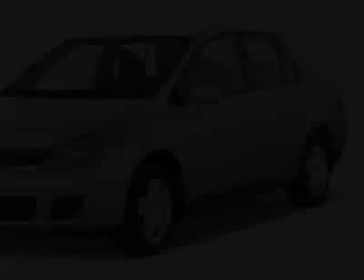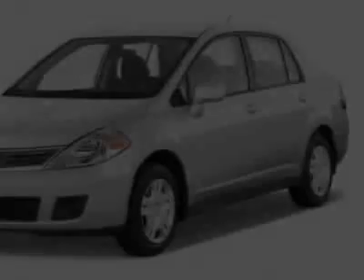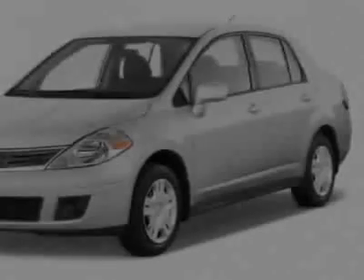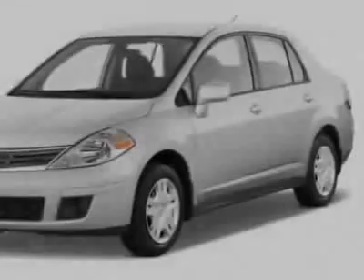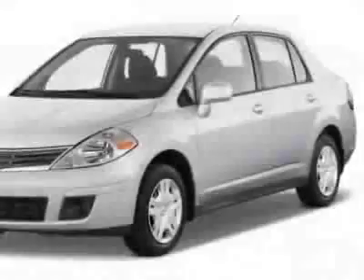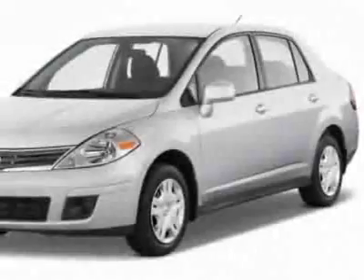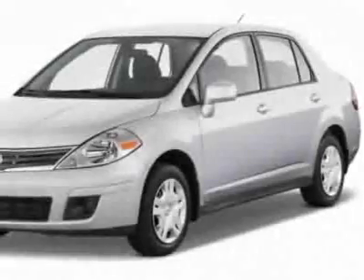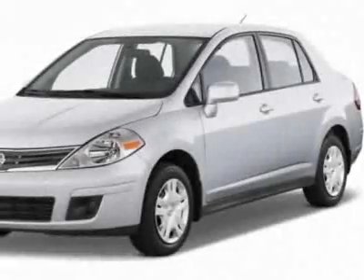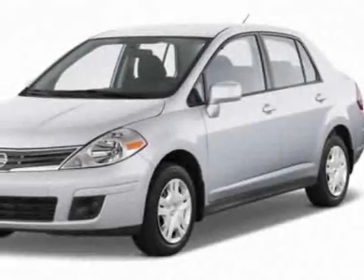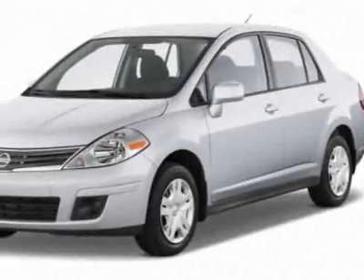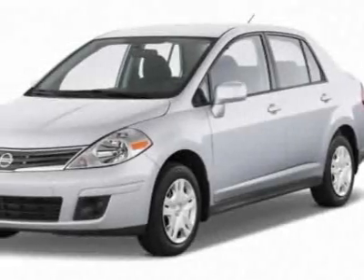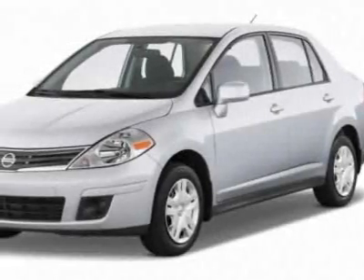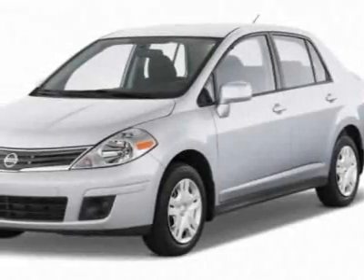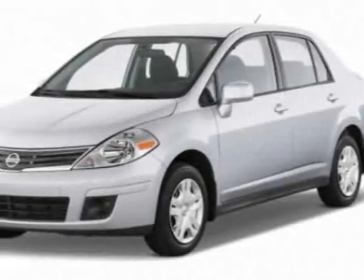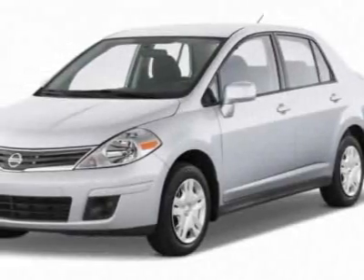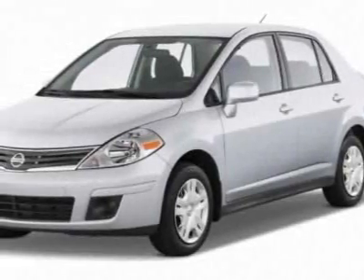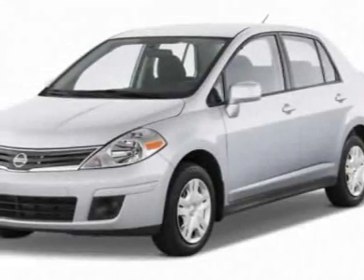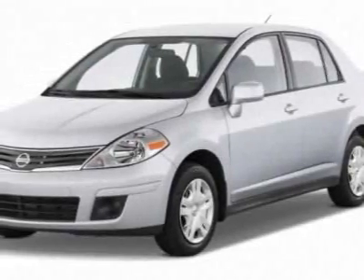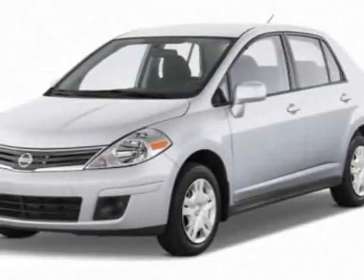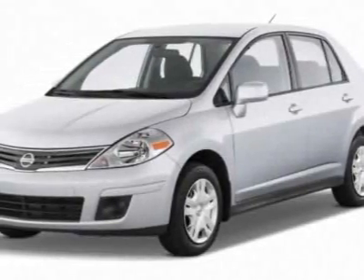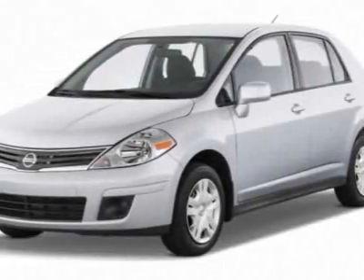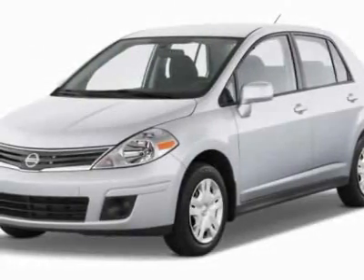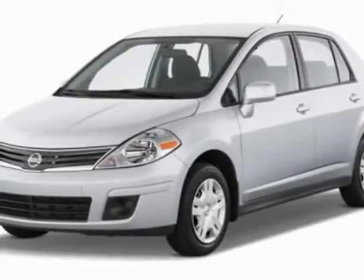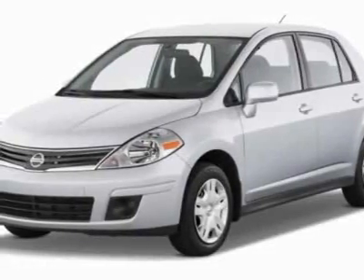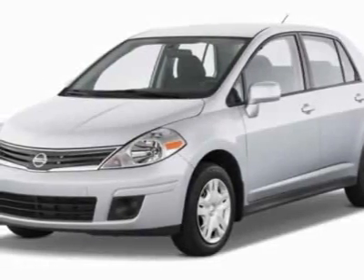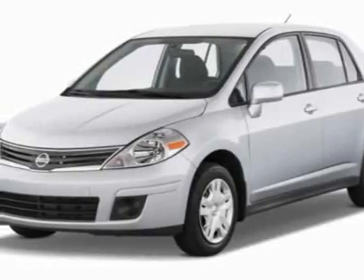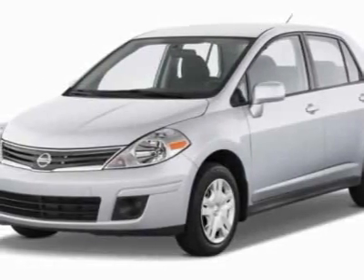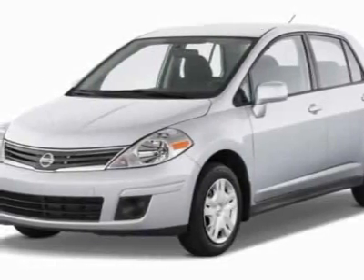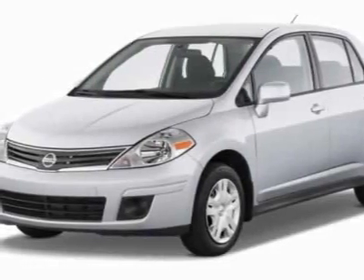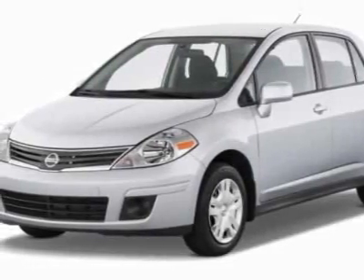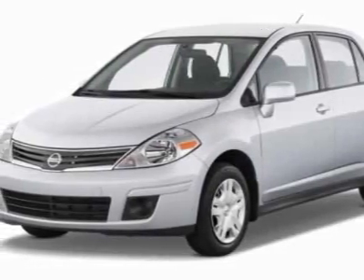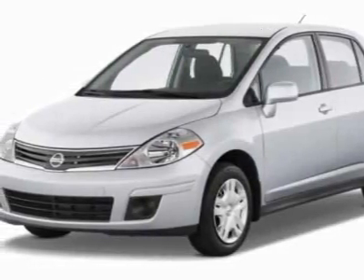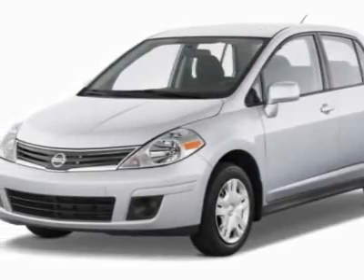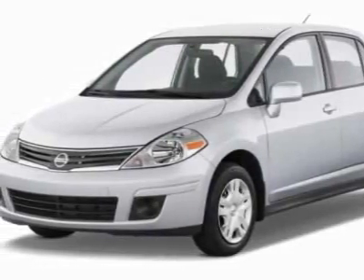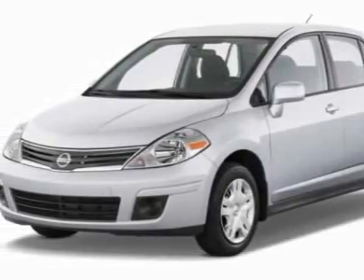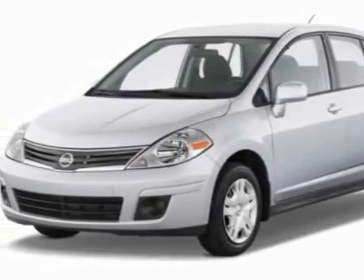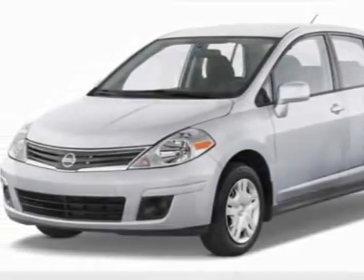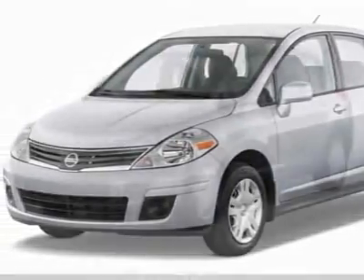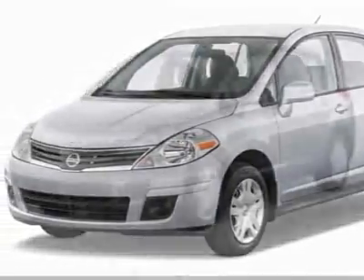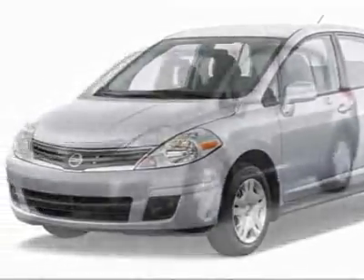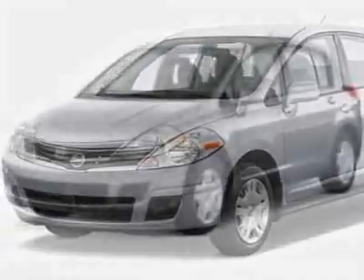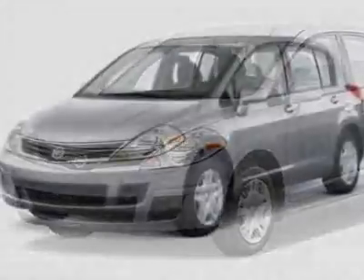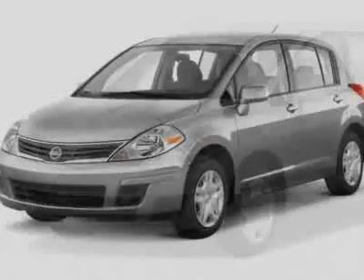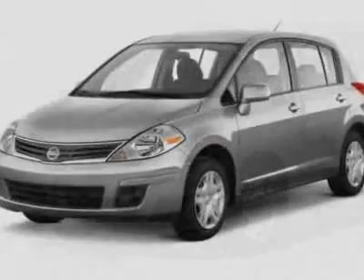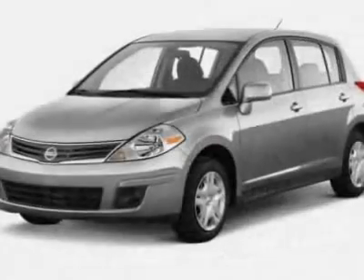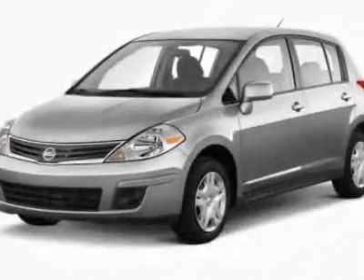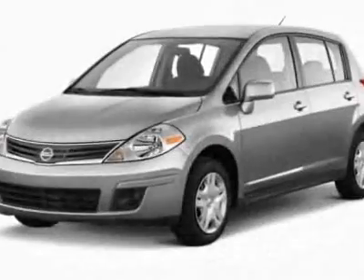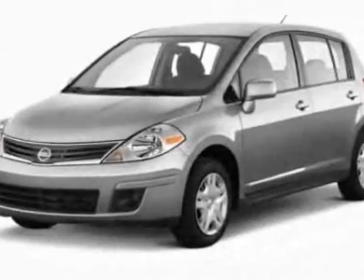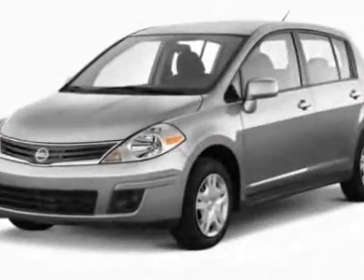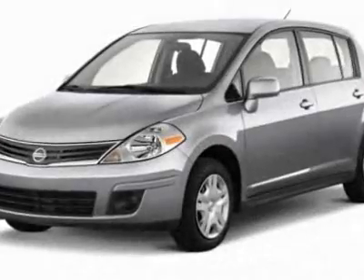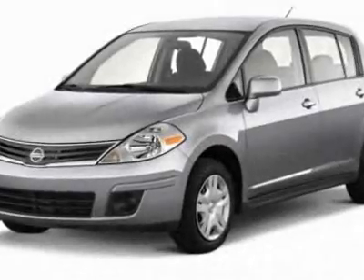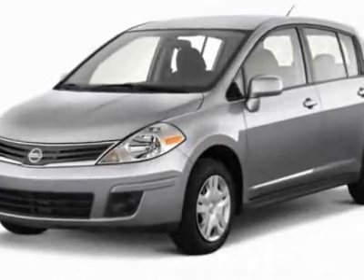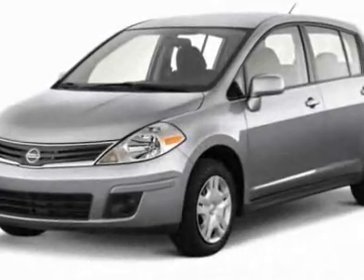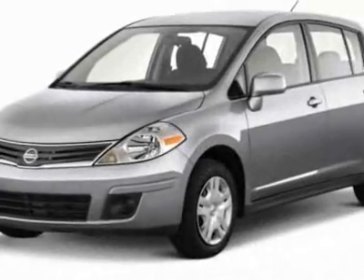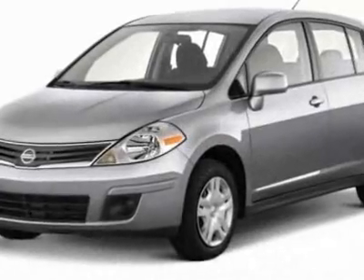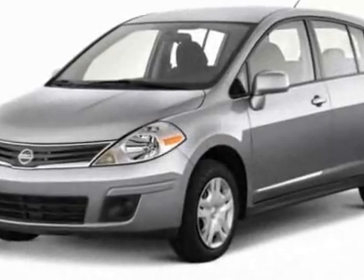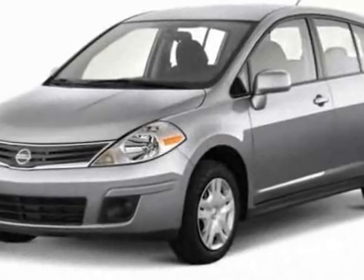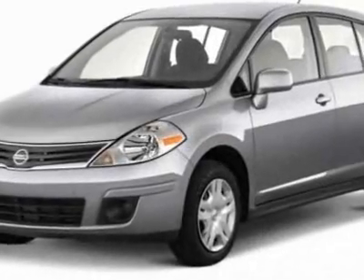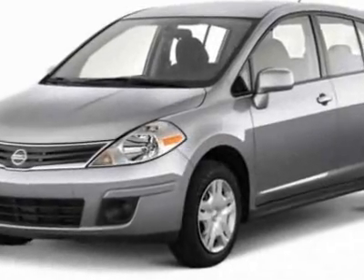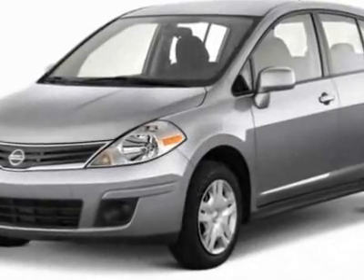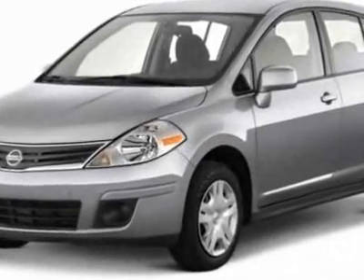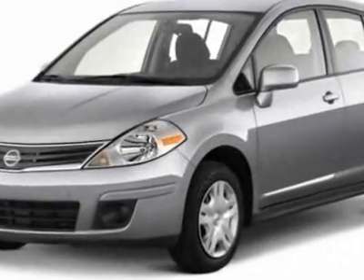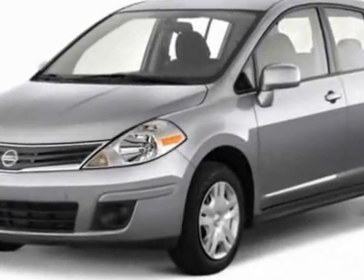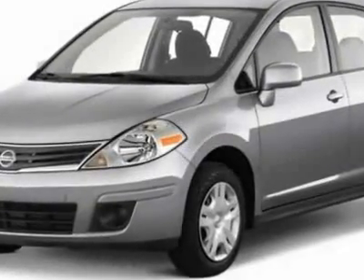Take a look at this new 2011 Nissan Versa. For your protection, this vehicle has a full factory warranty.